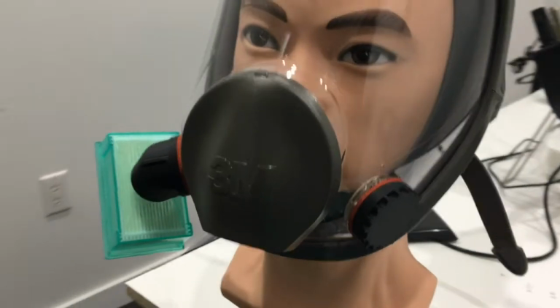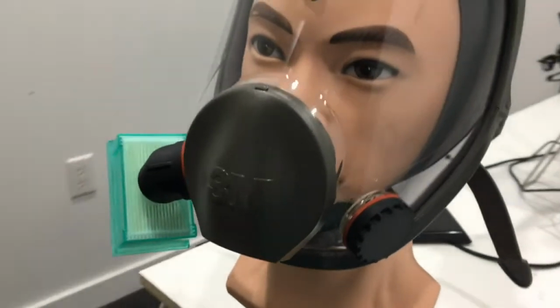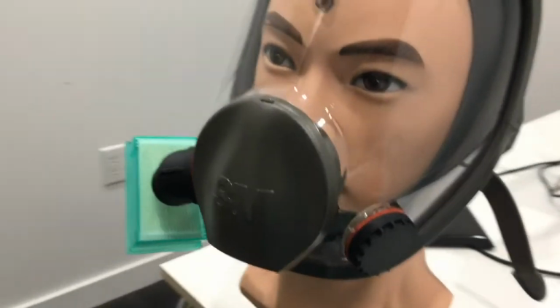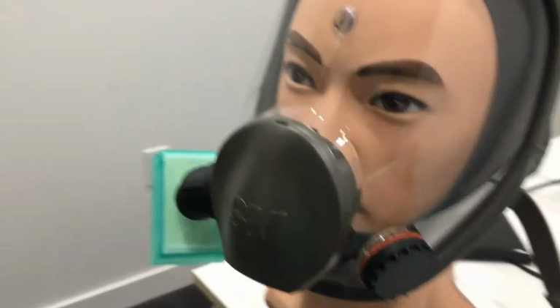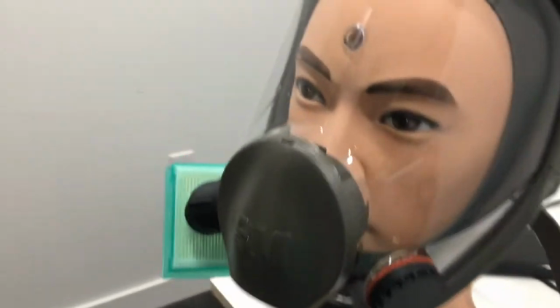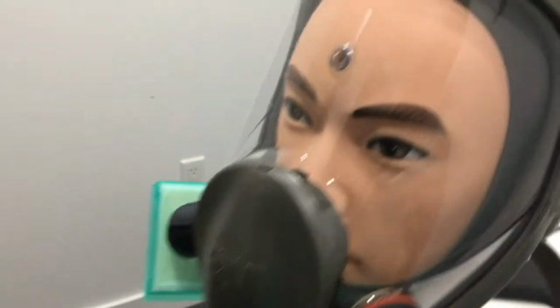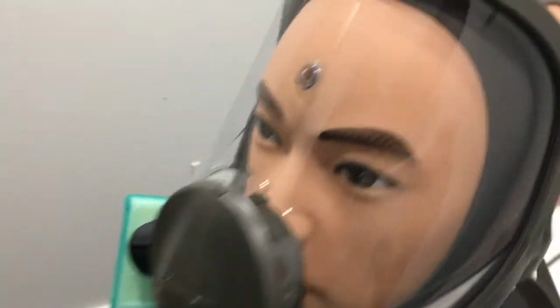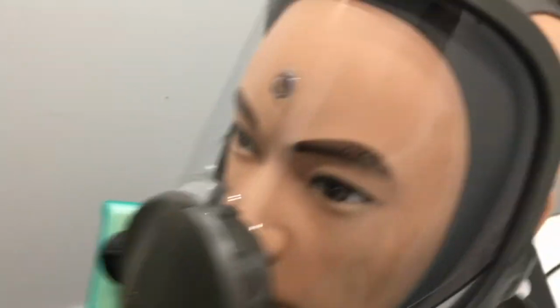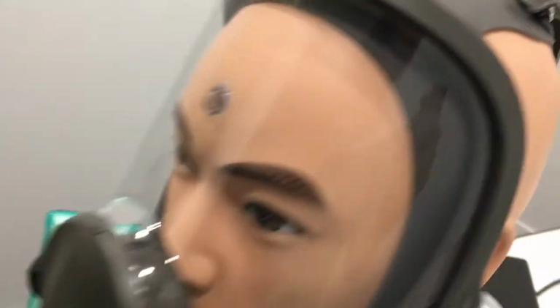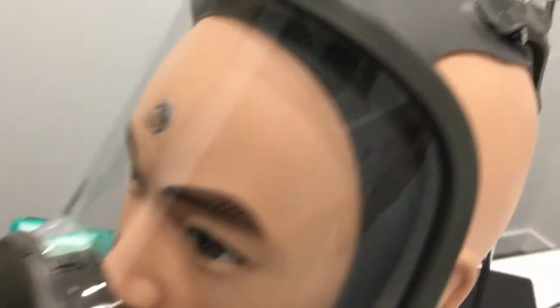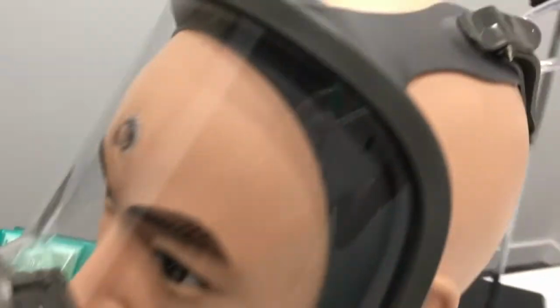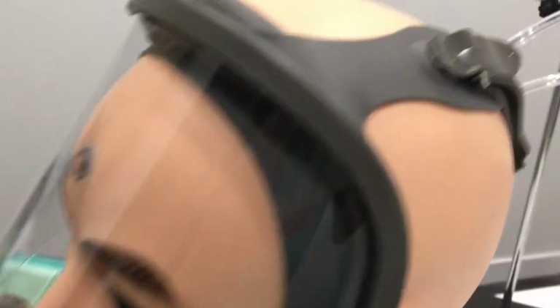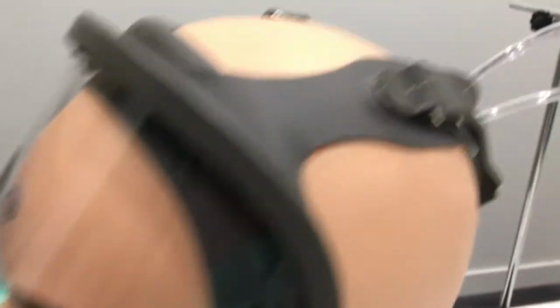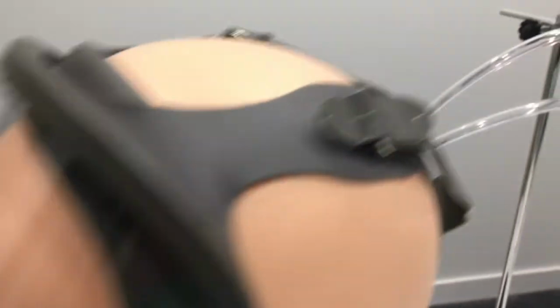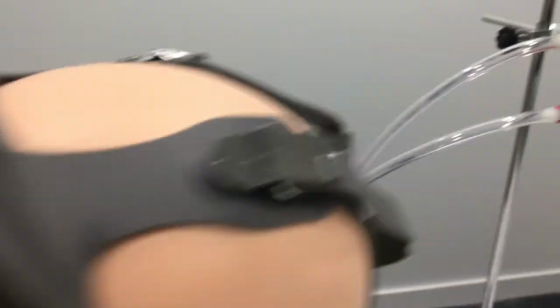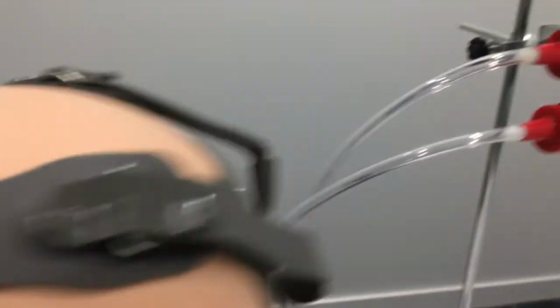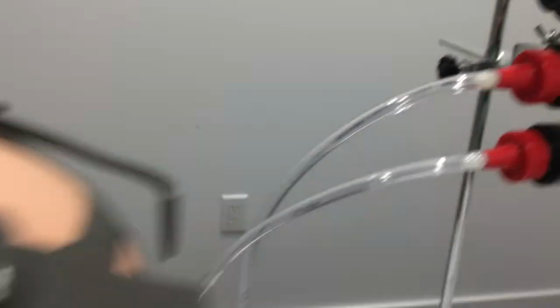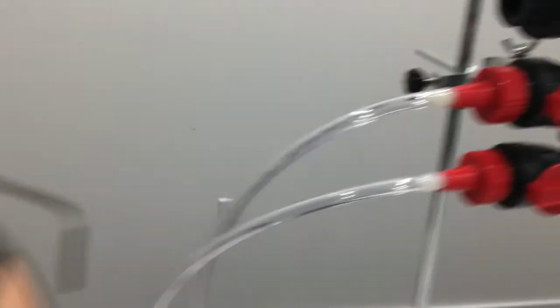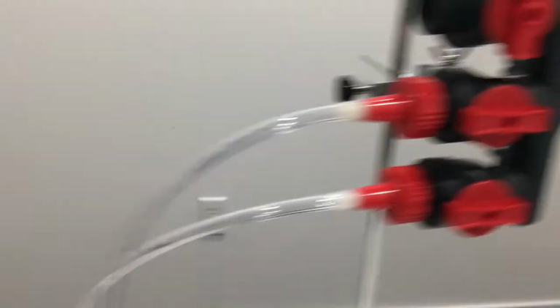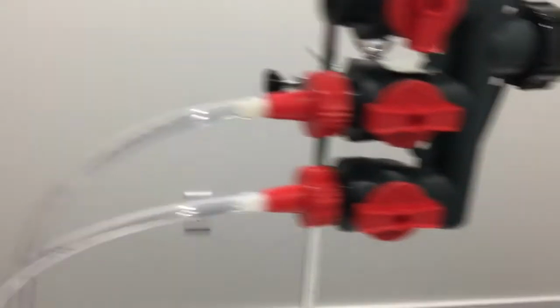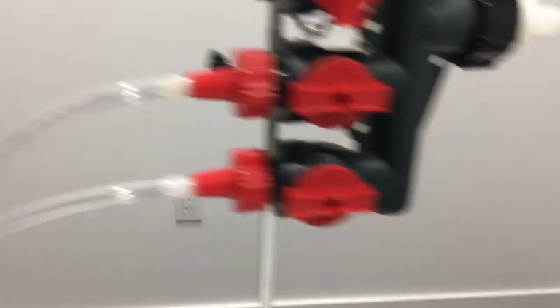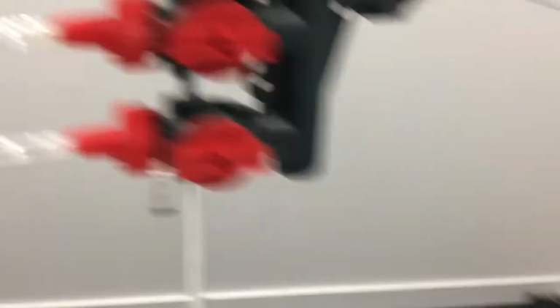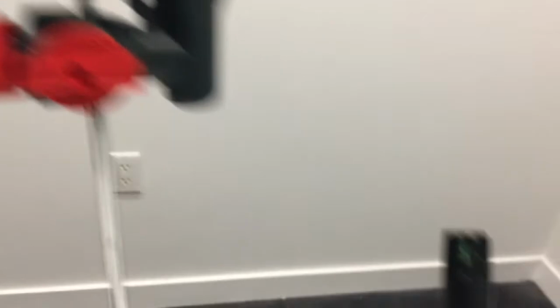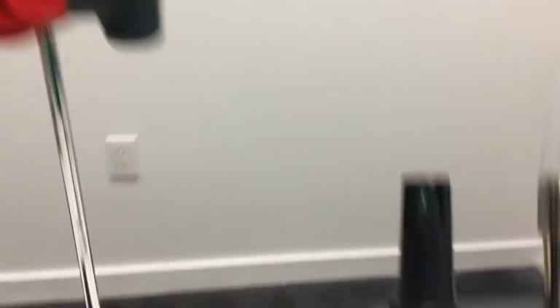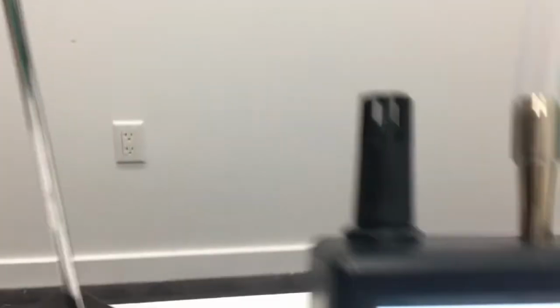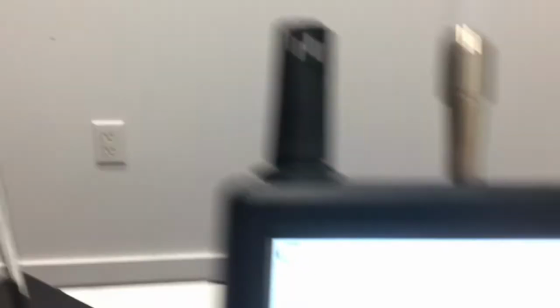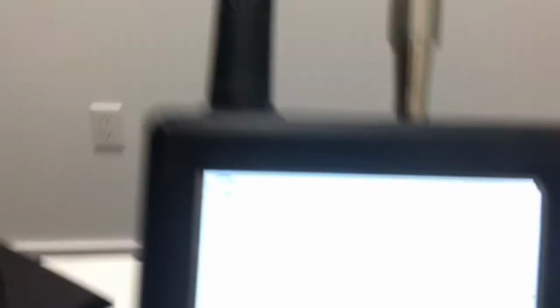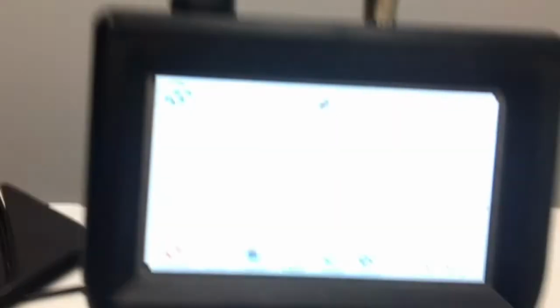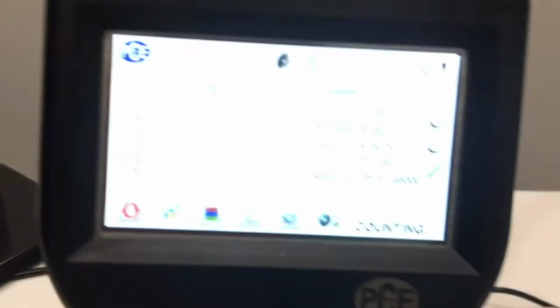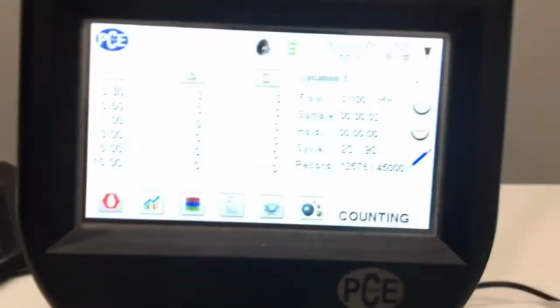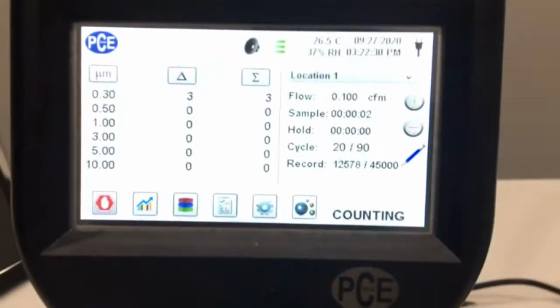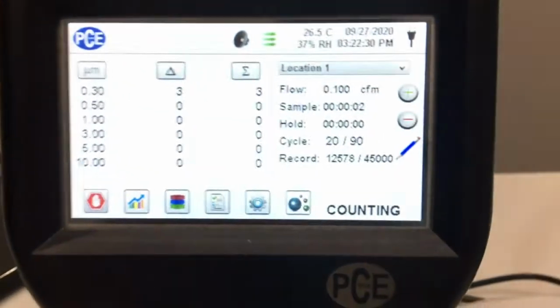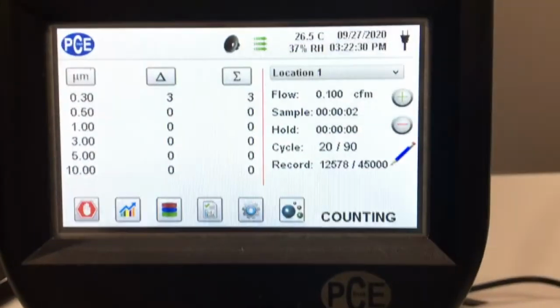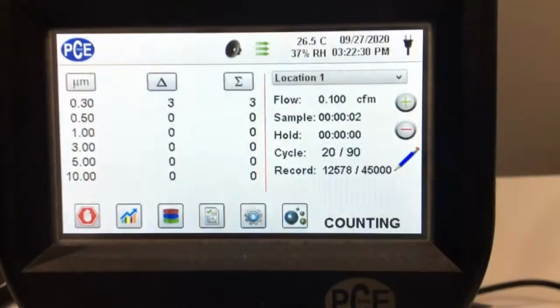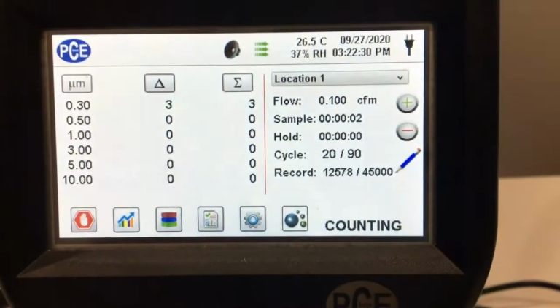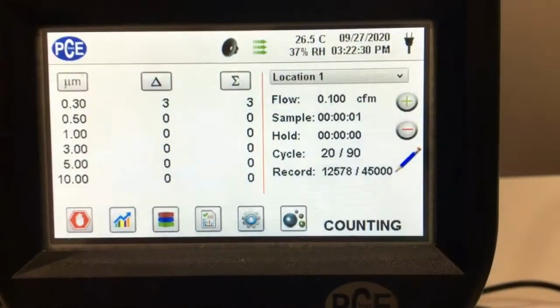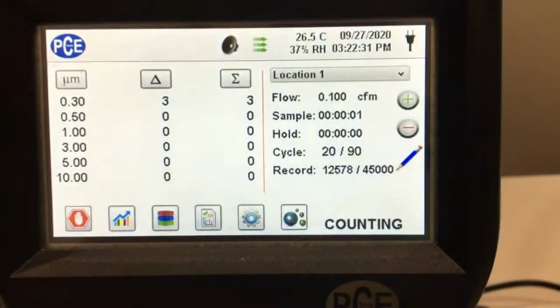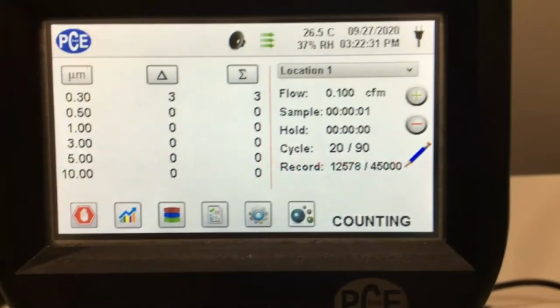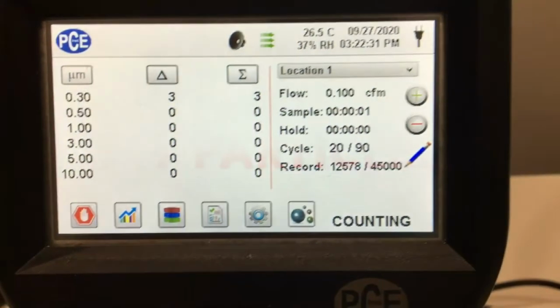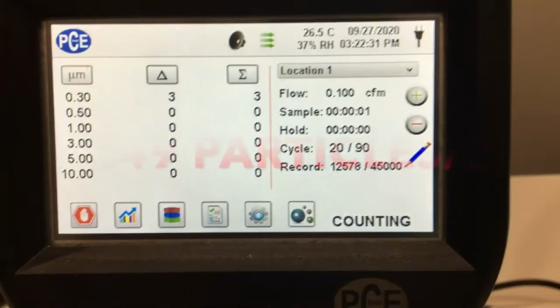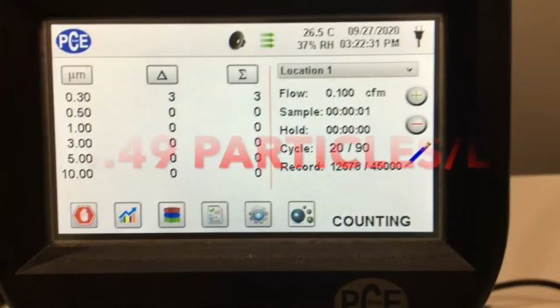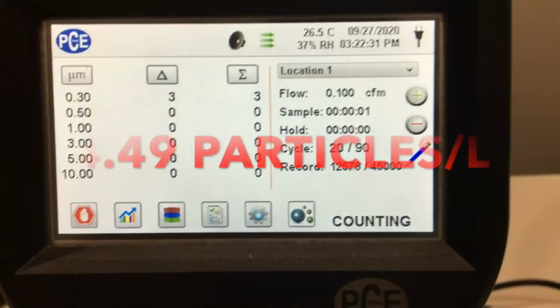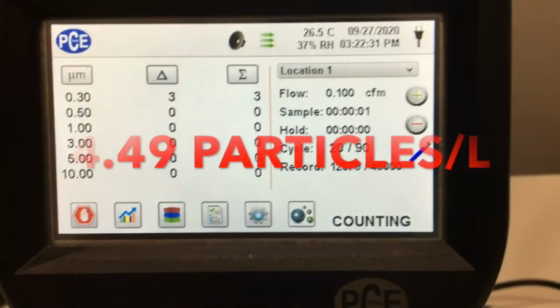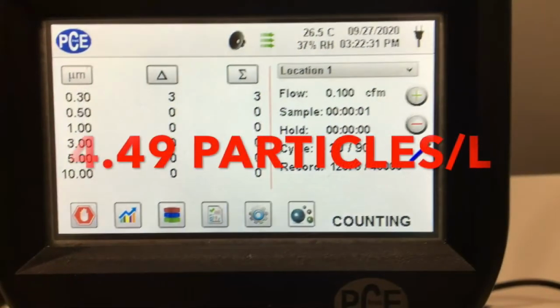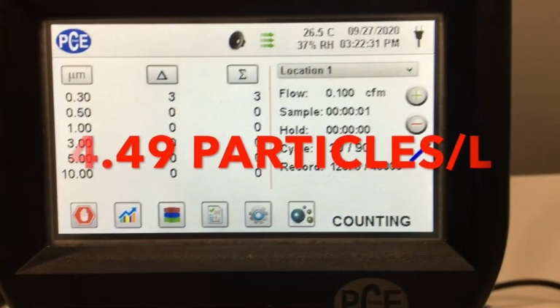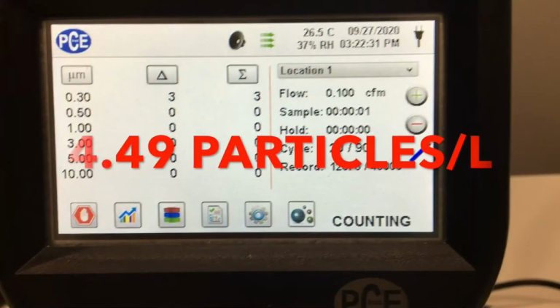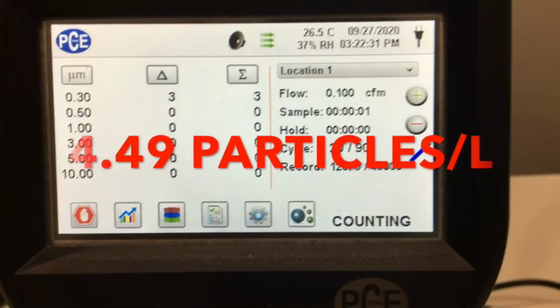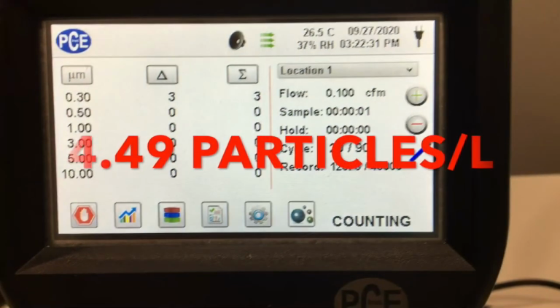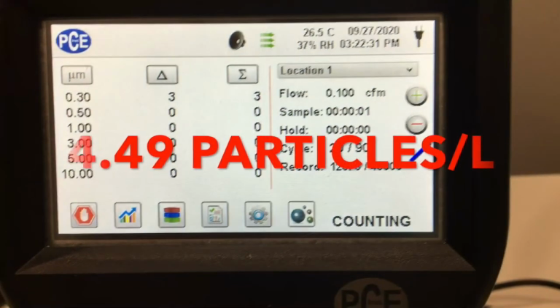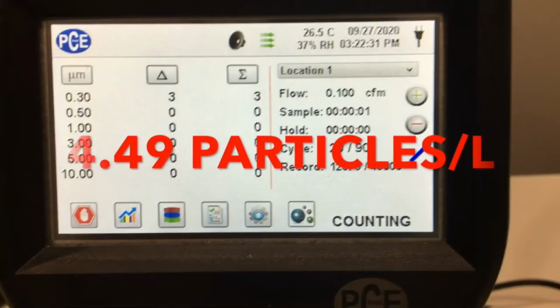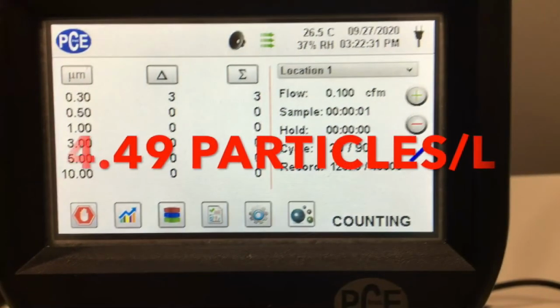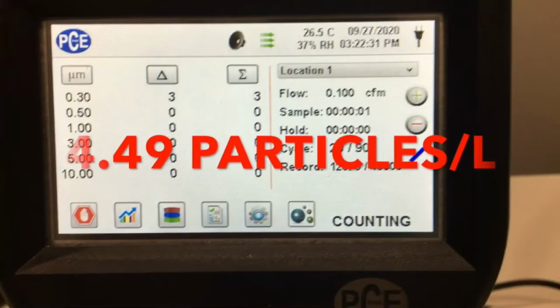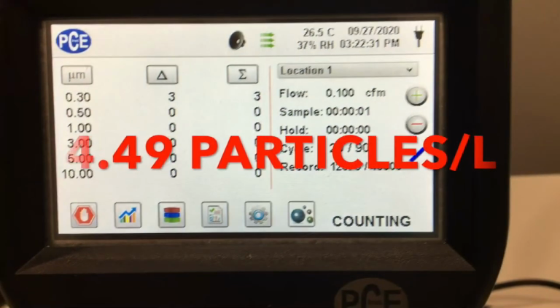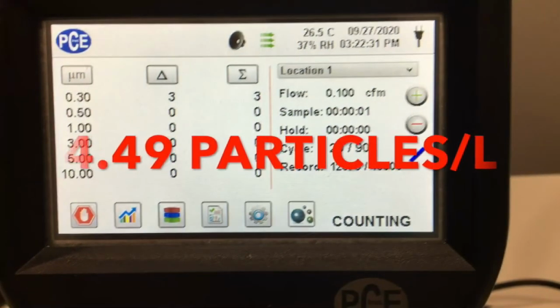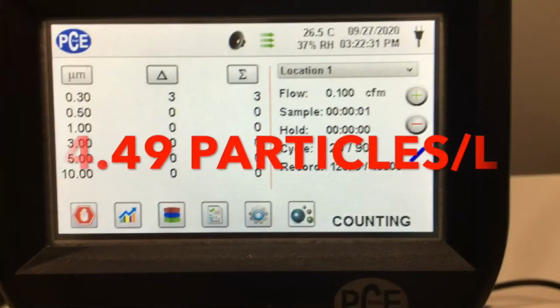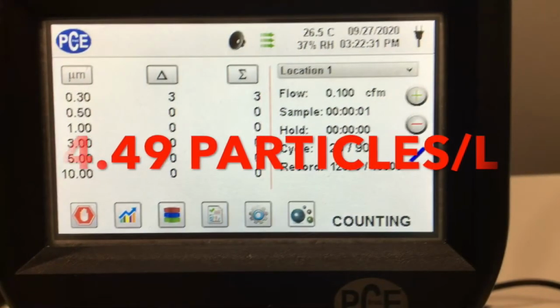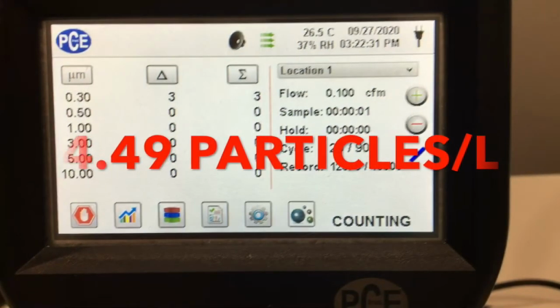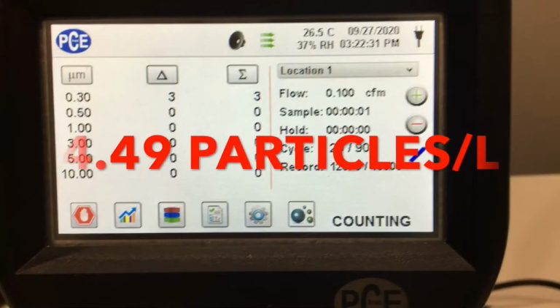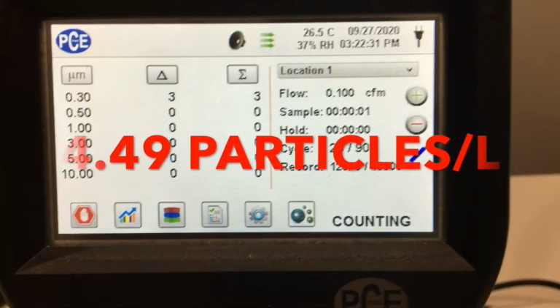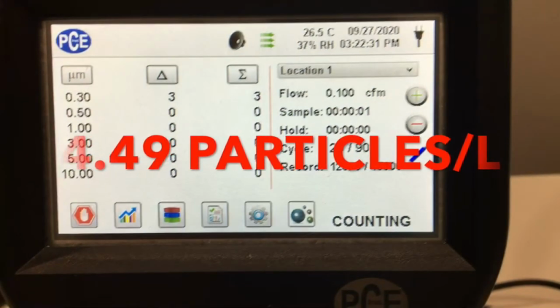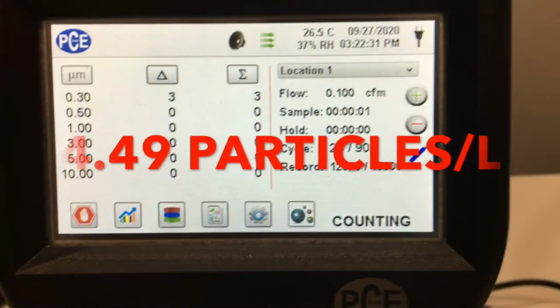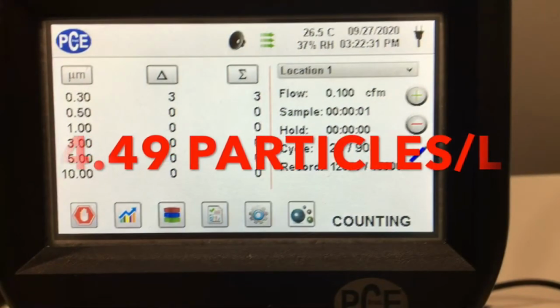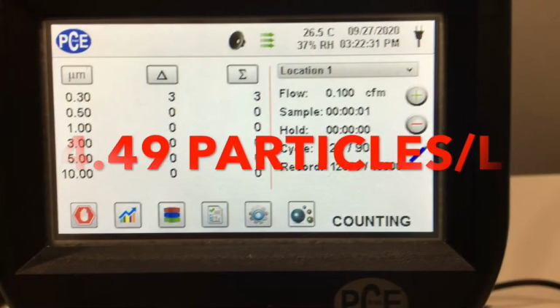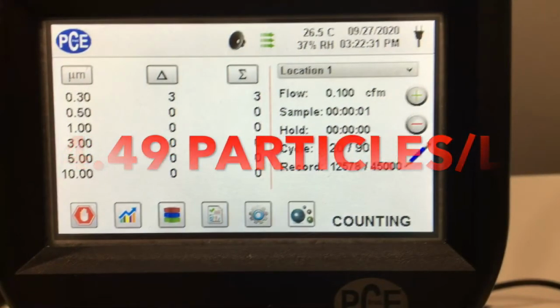With the mask and the naked adapters, we got an average of 4.49 particles per liter over 90 tests.